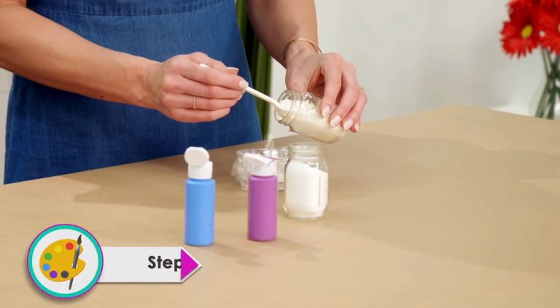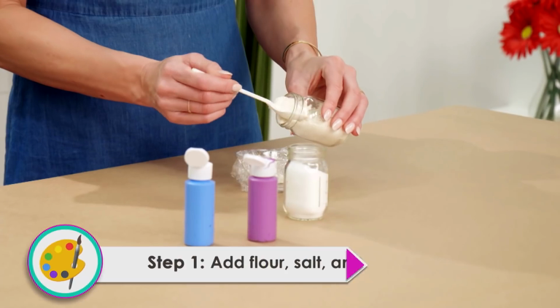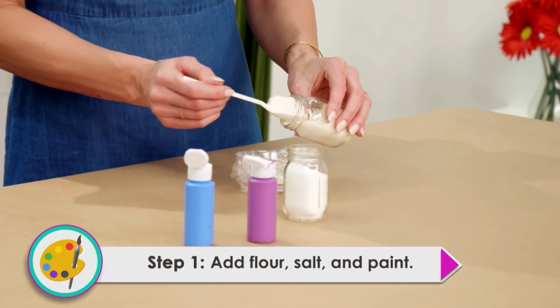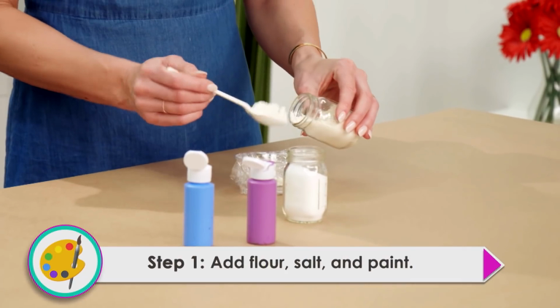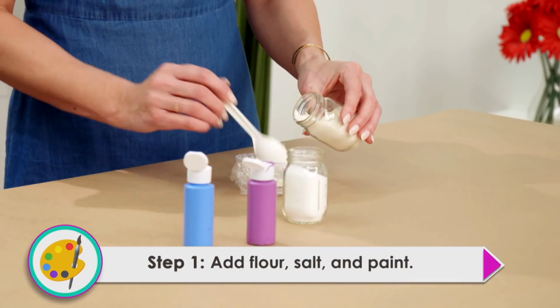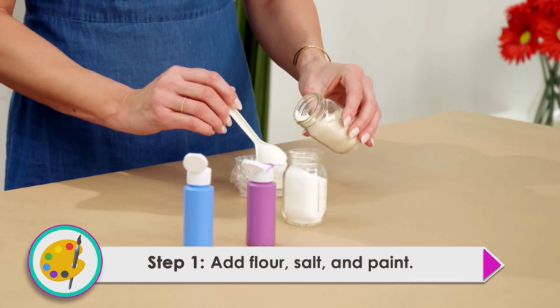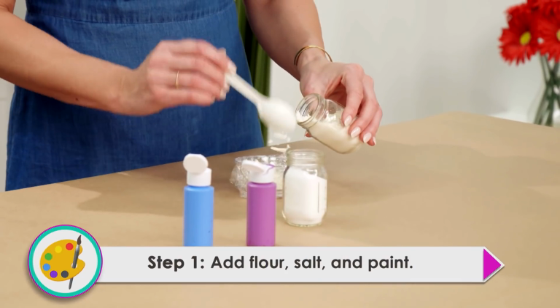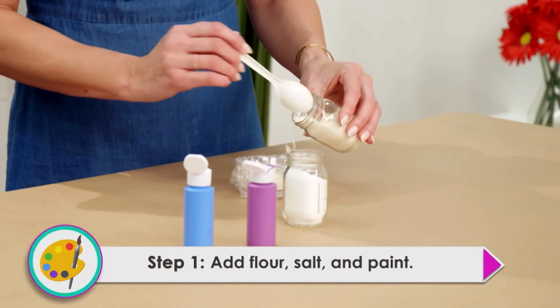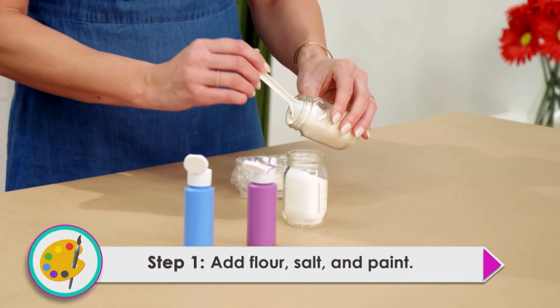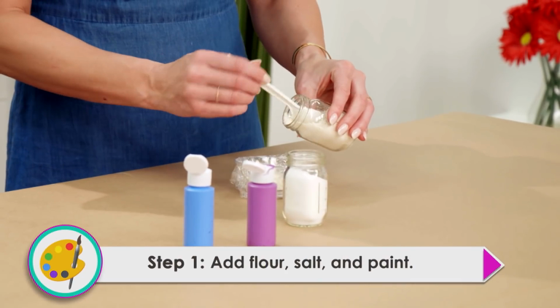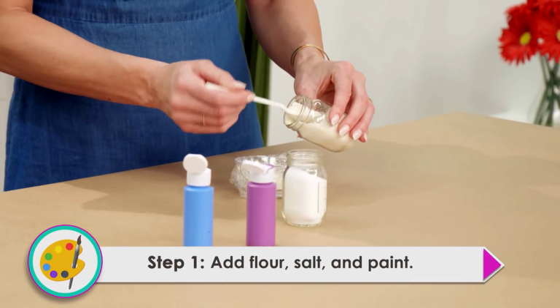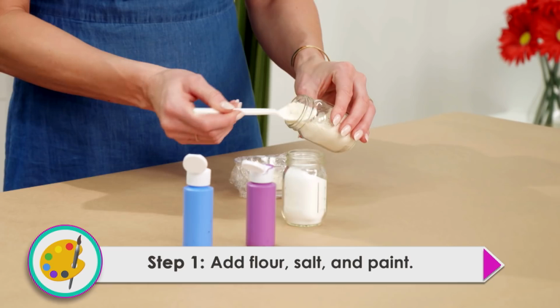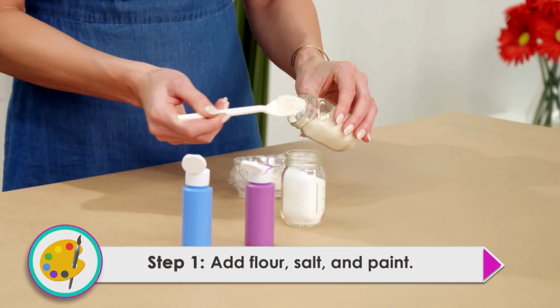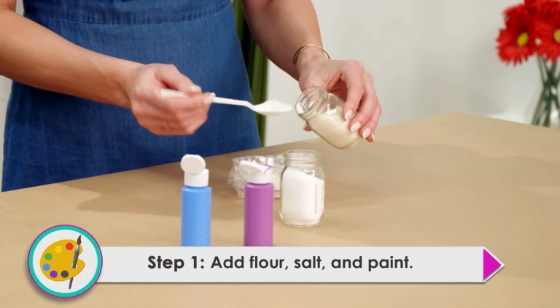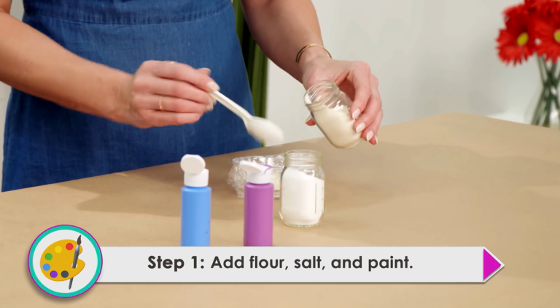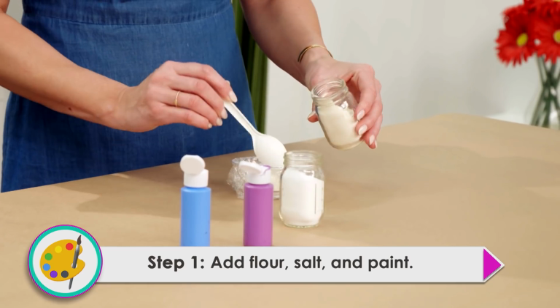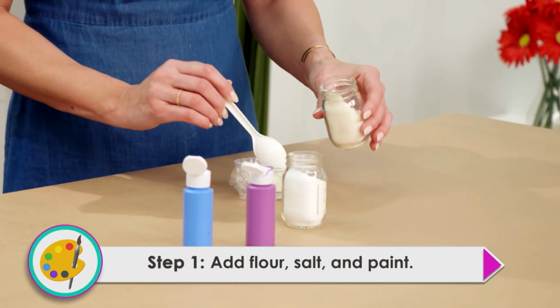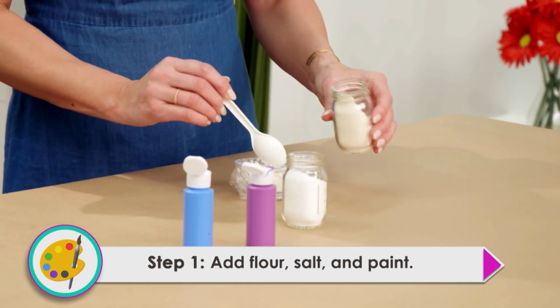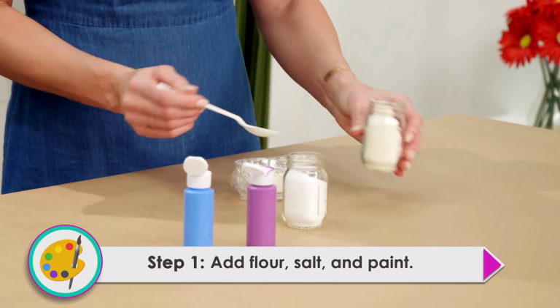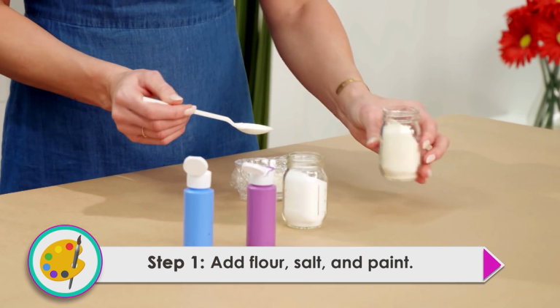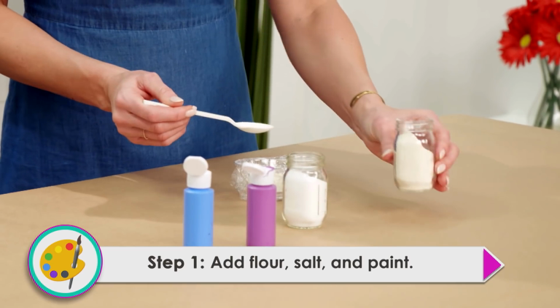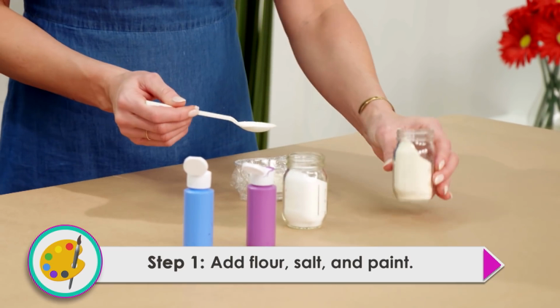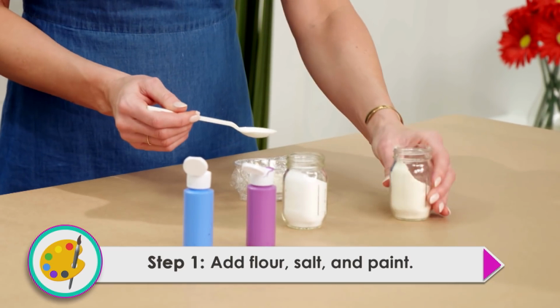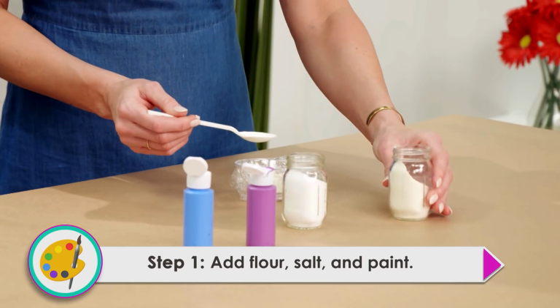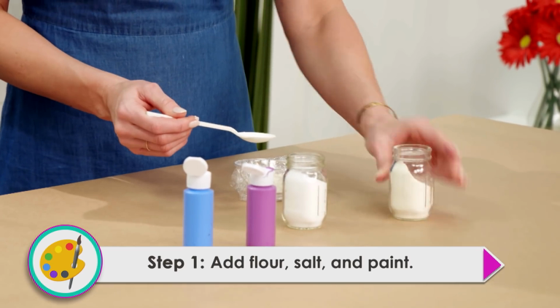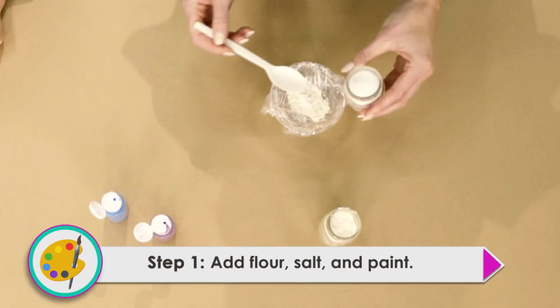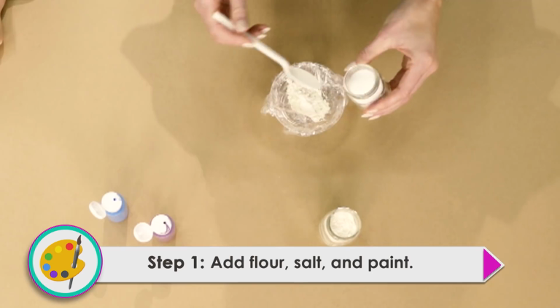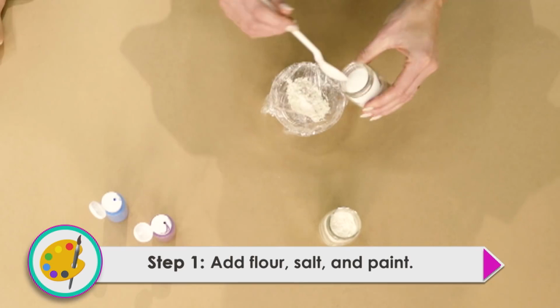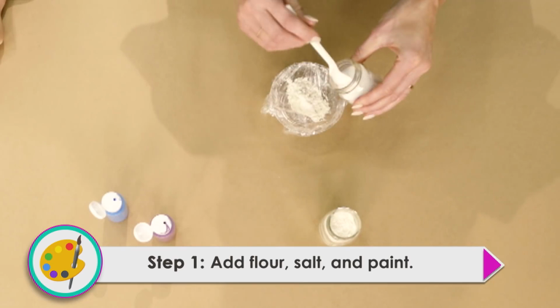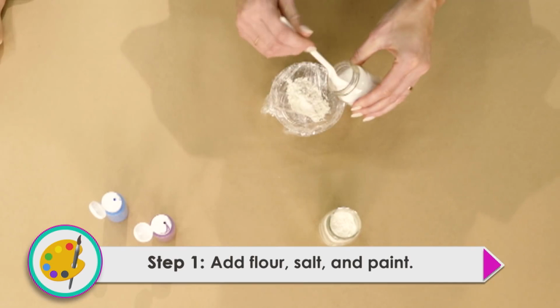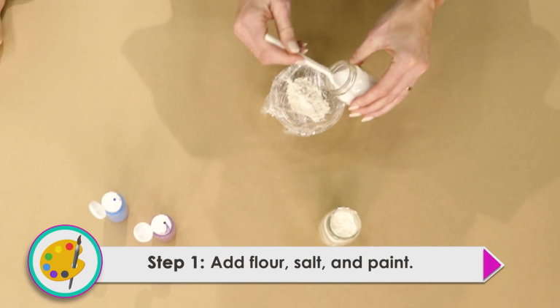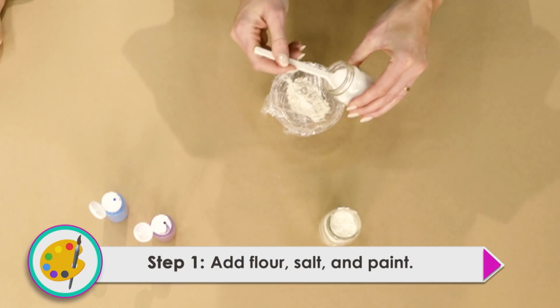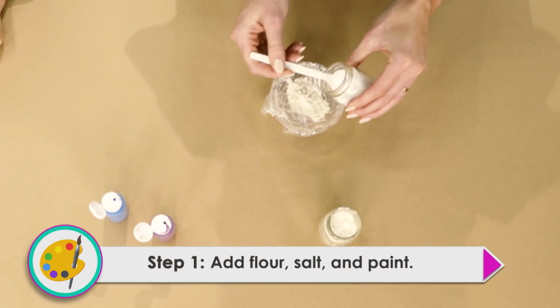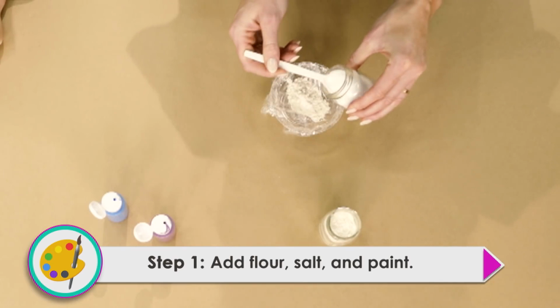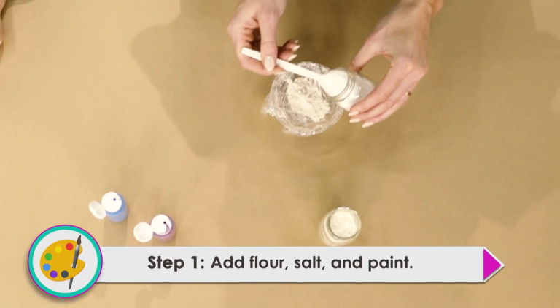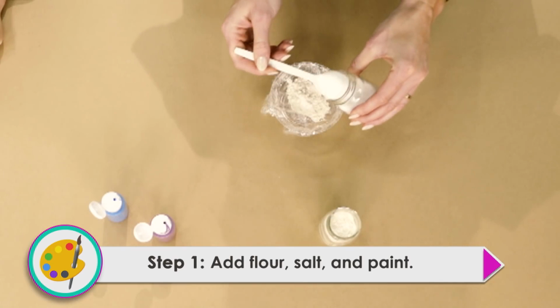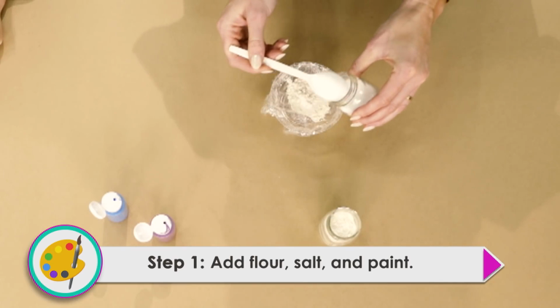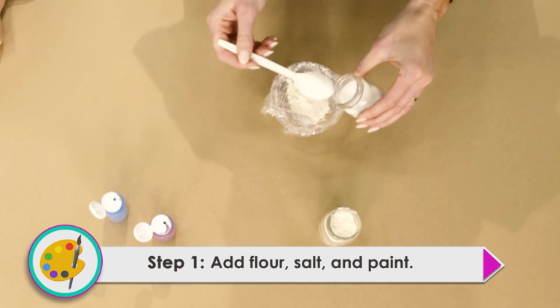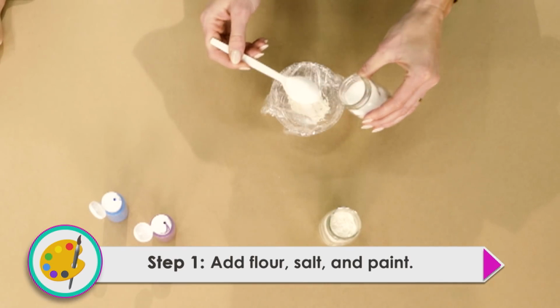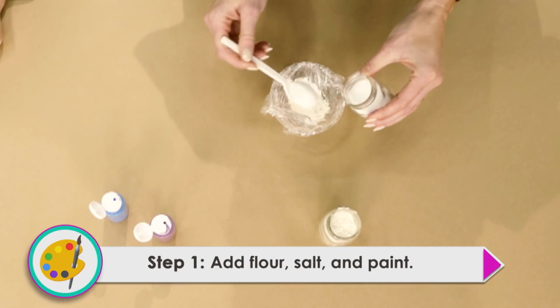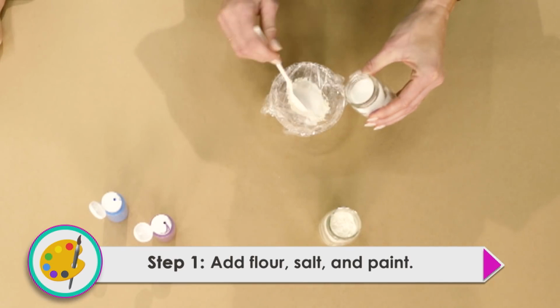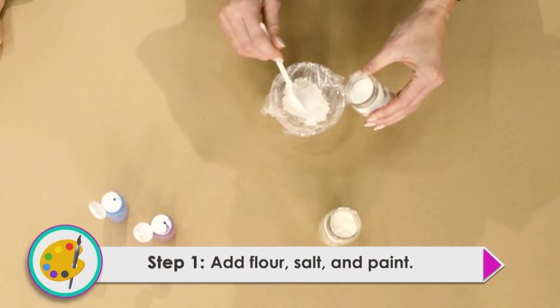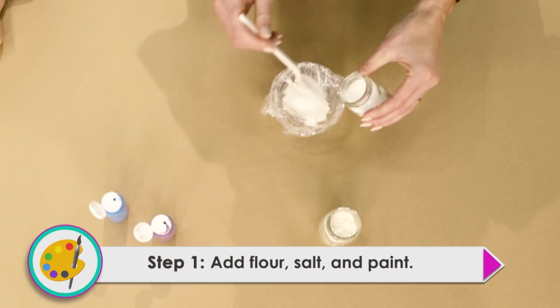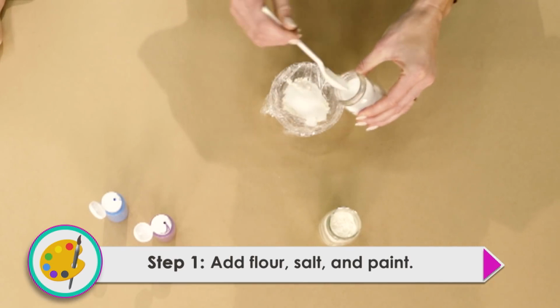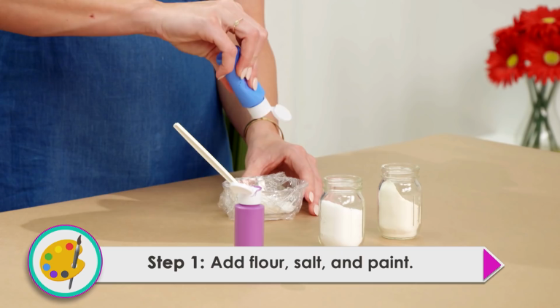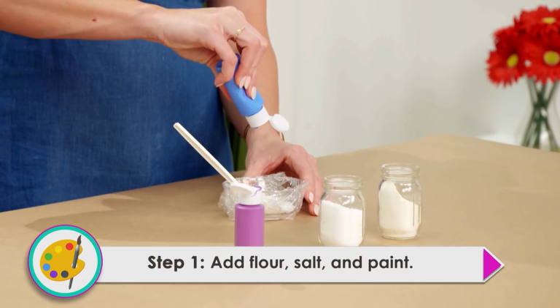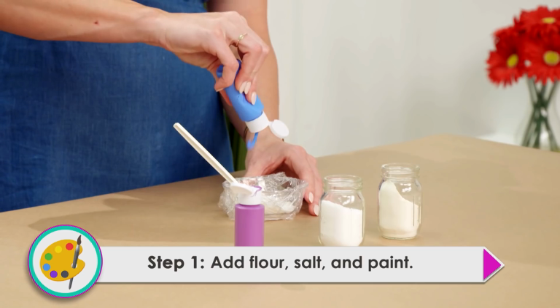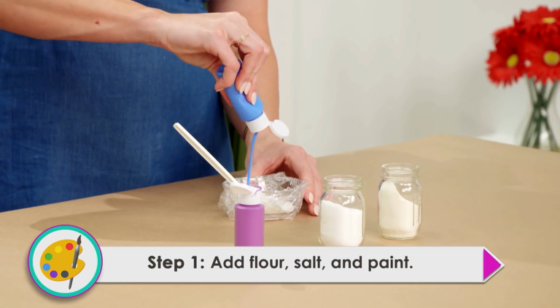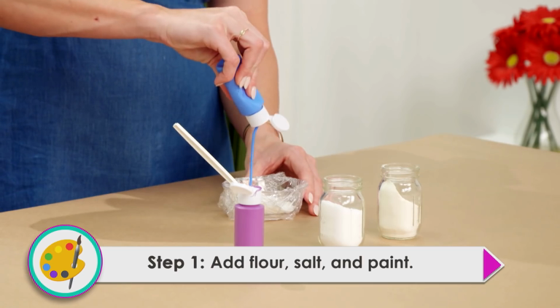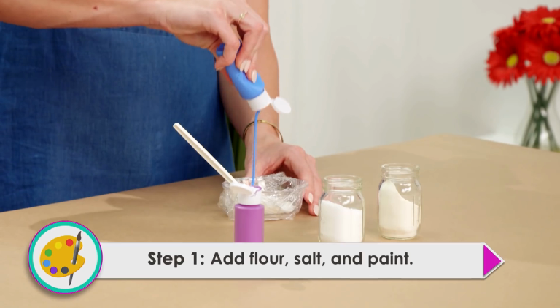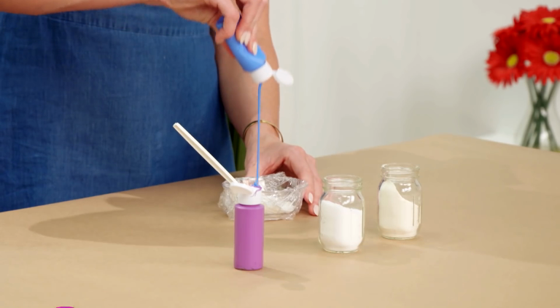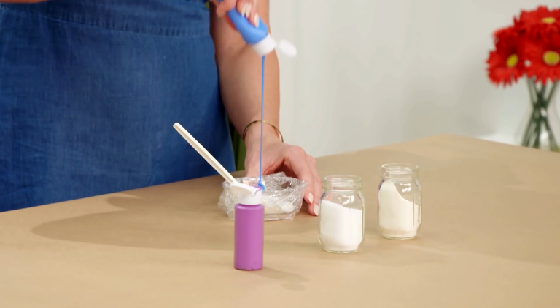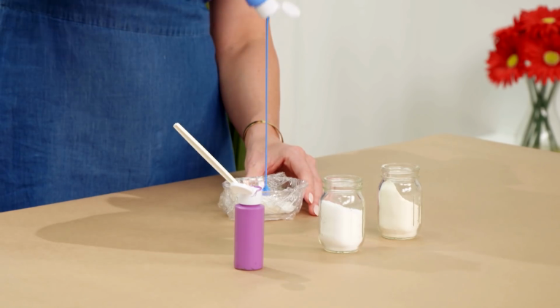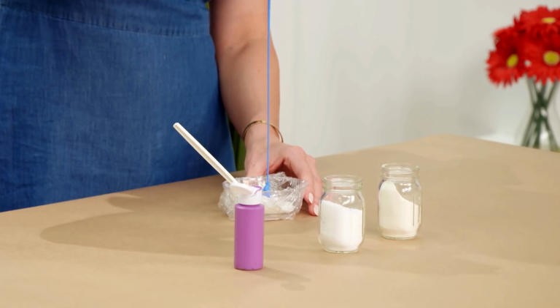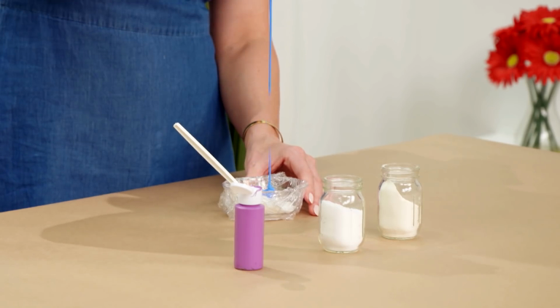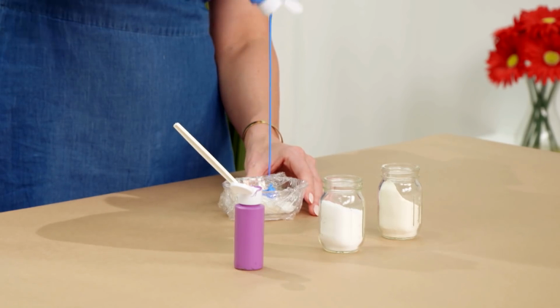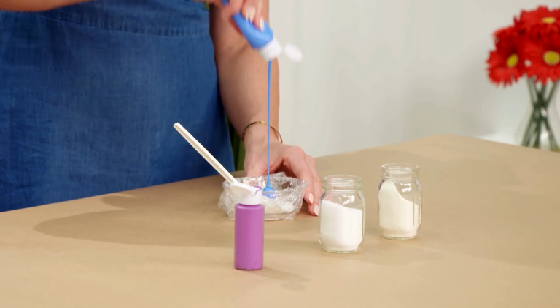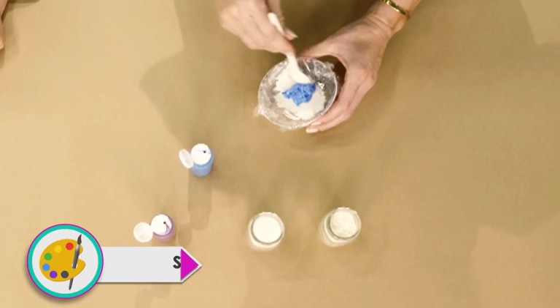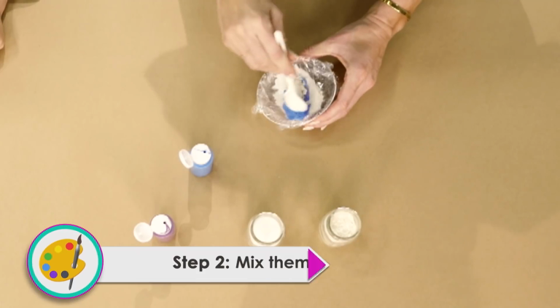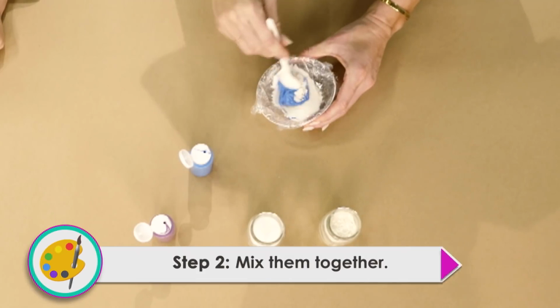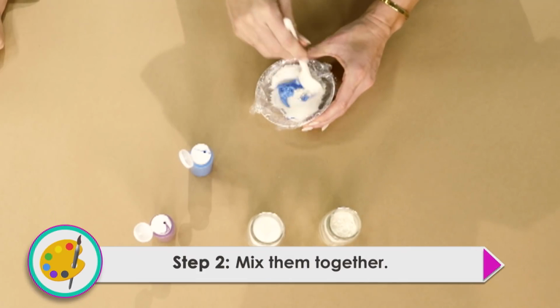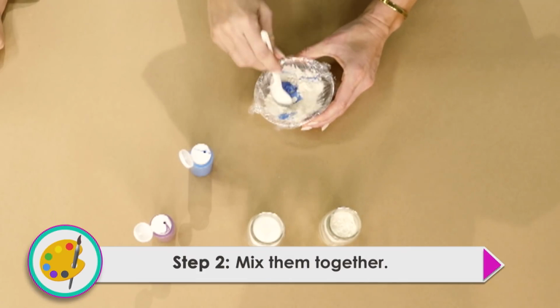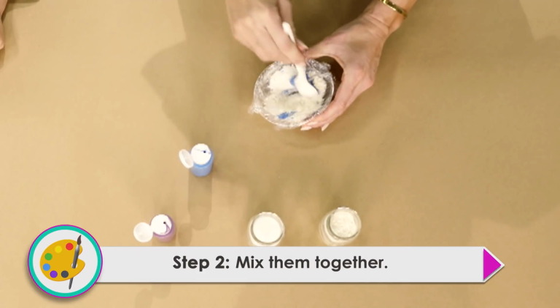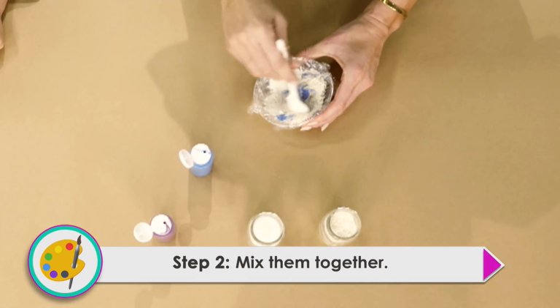Our first step is to add two spoons of flour, and I'm gonna add two spoons of salt. And now we're gonna add some paint. I'm gonna stir it up.